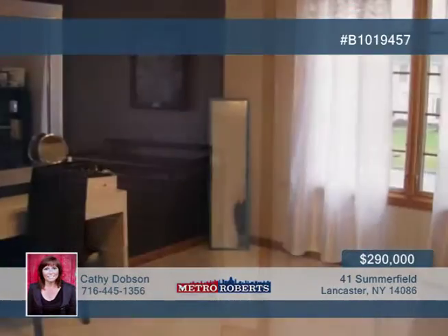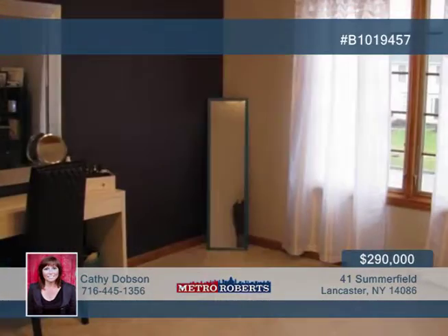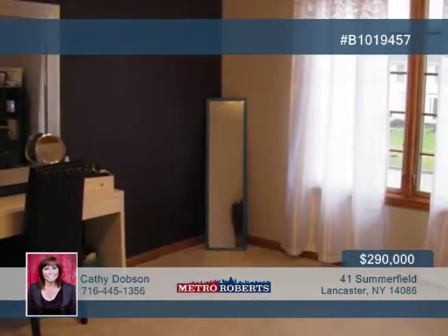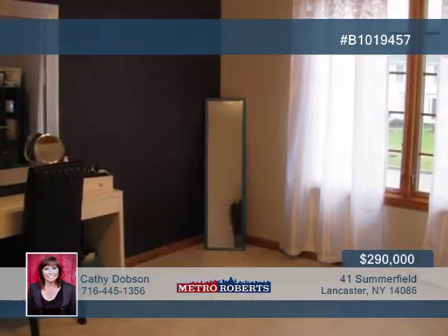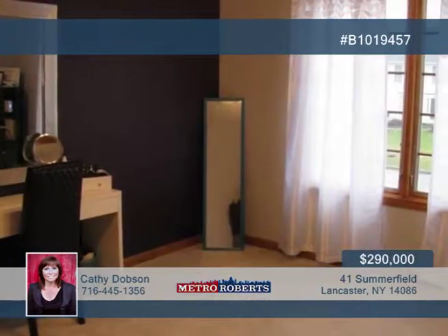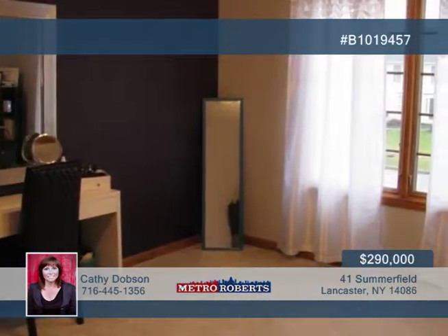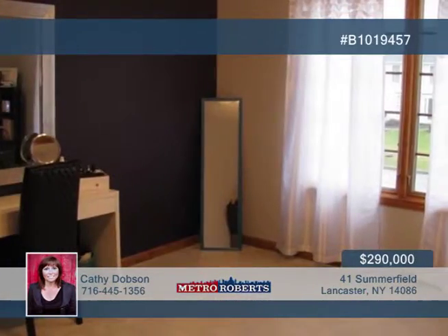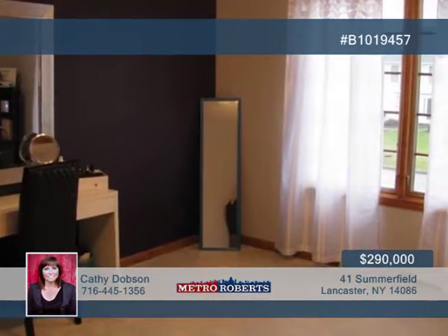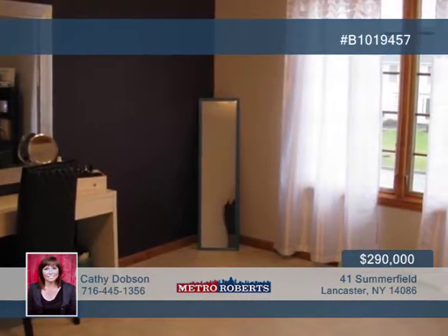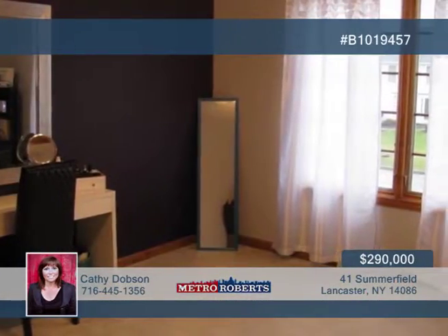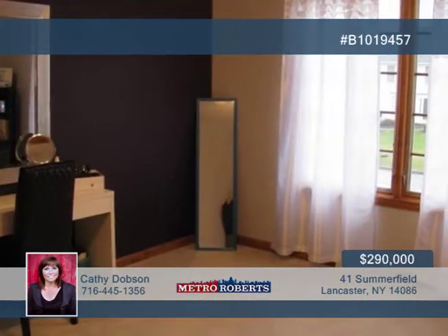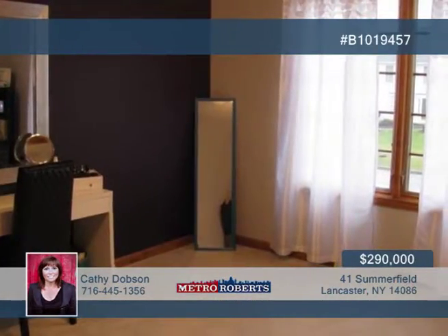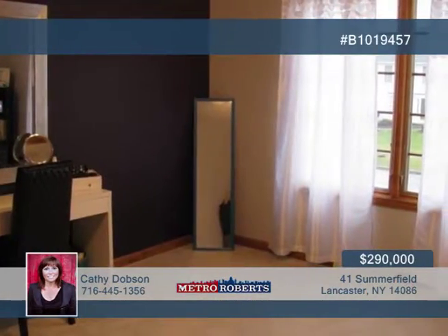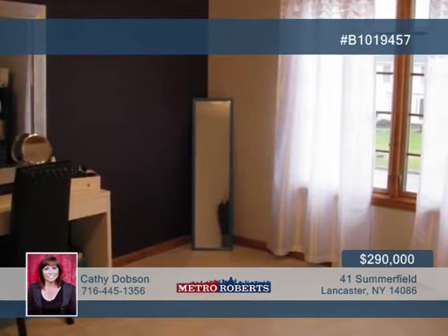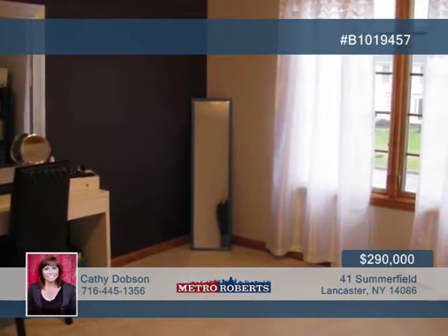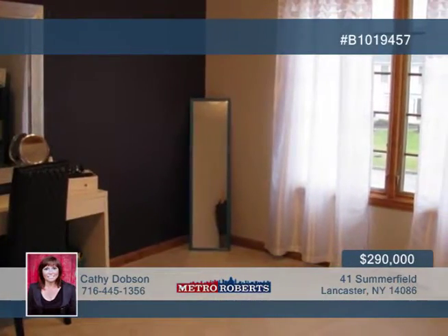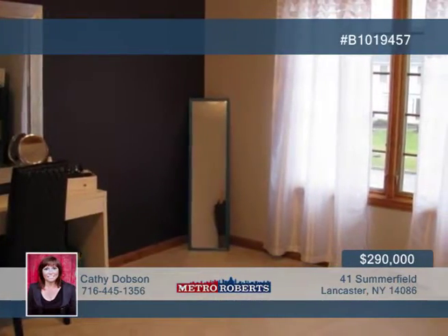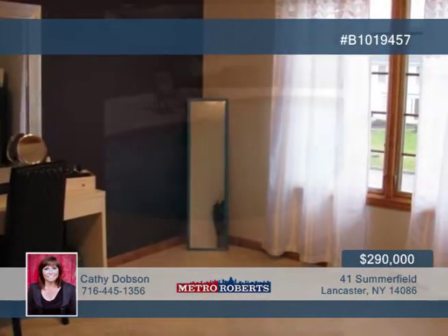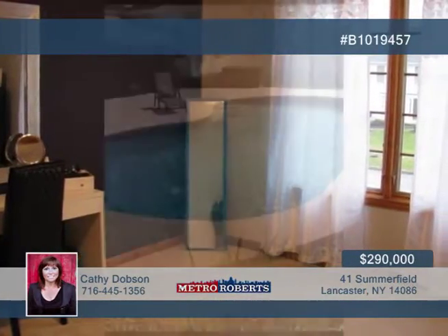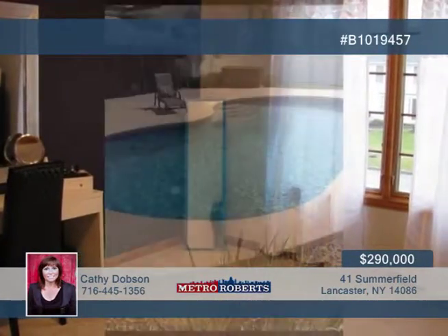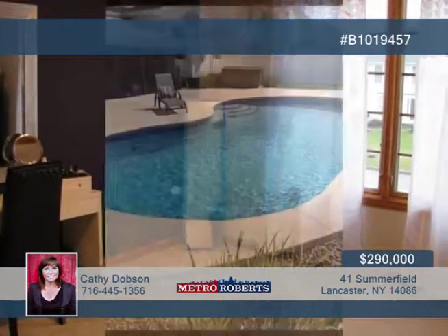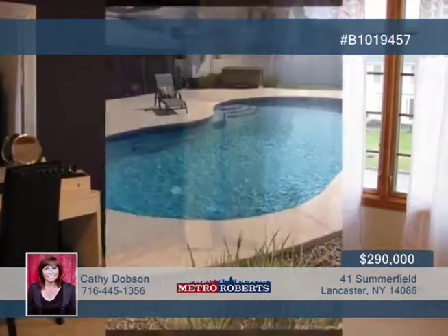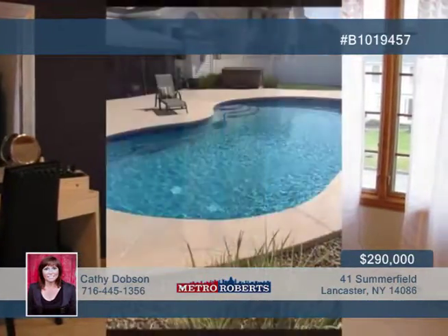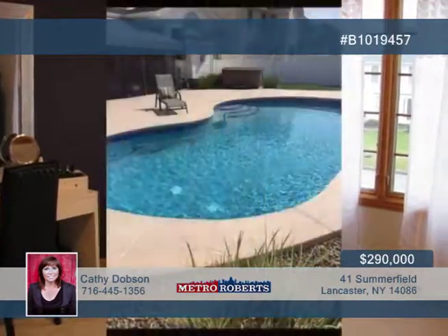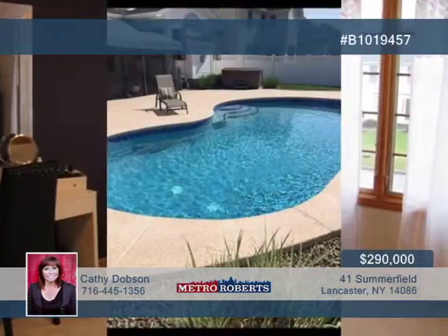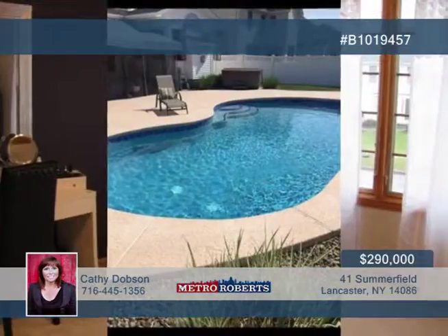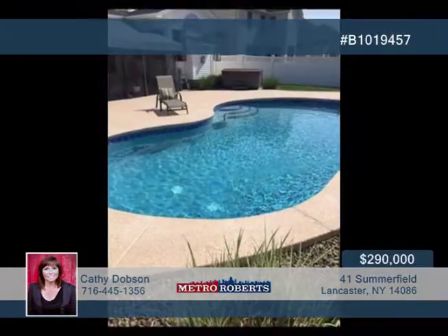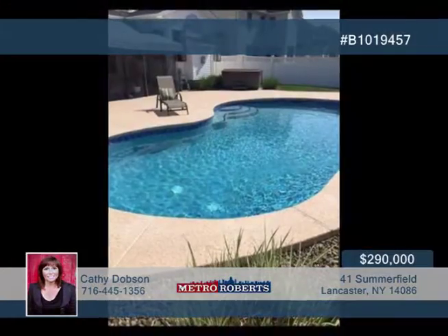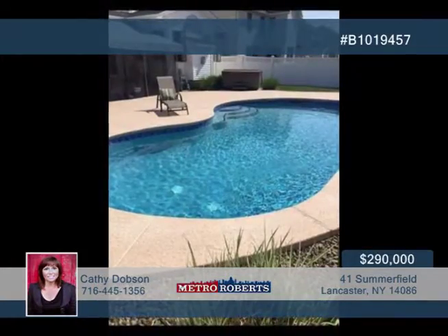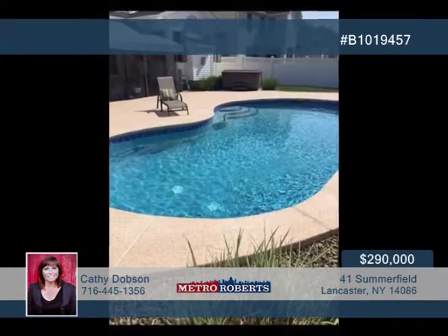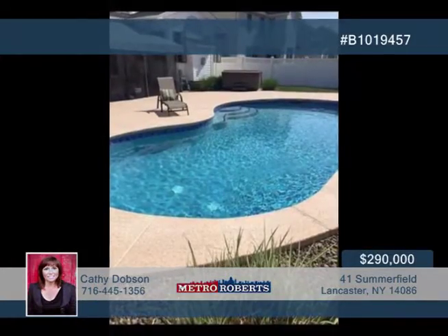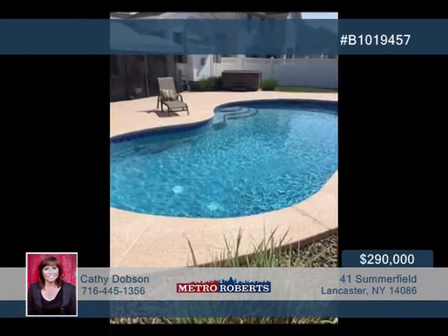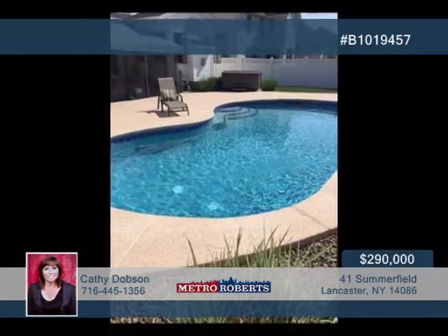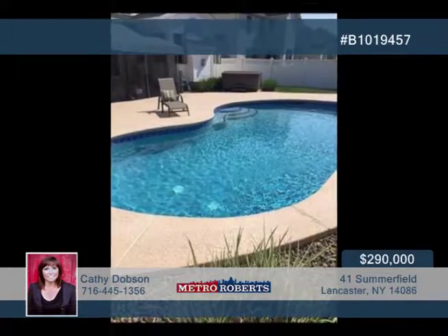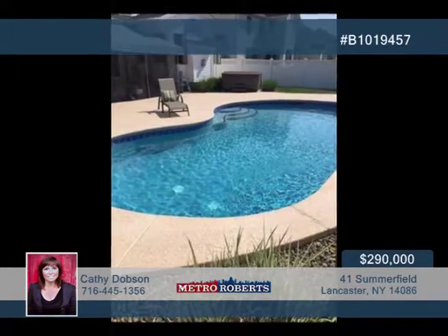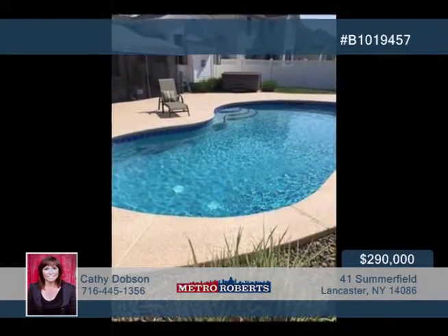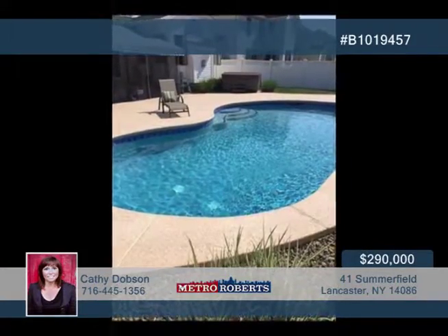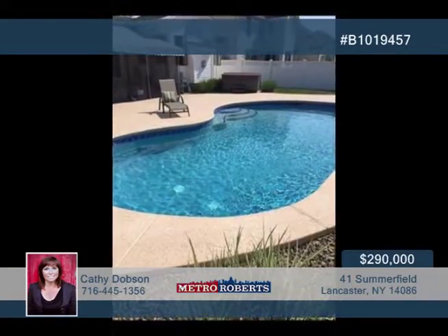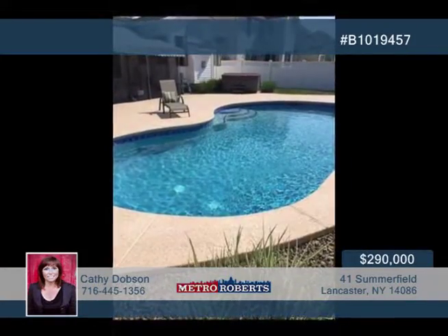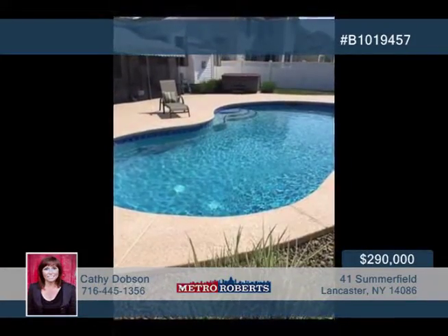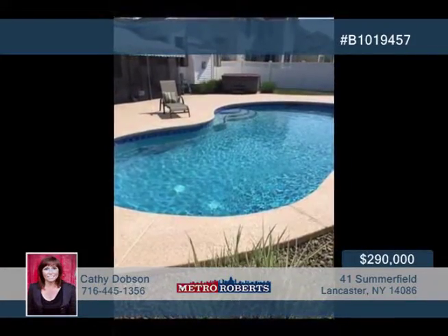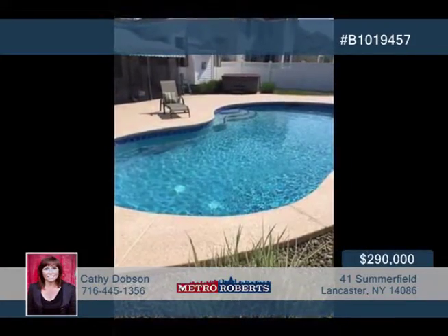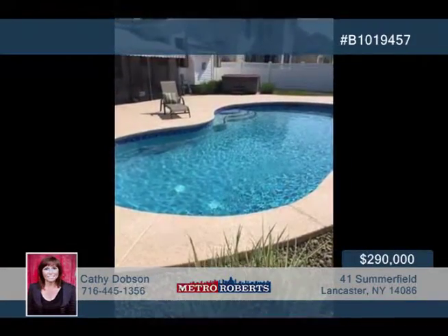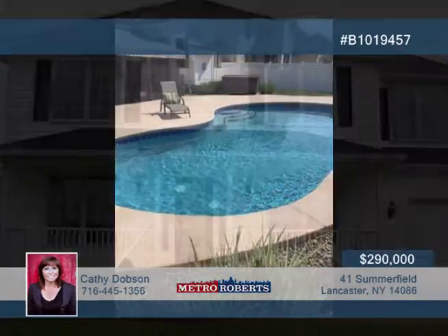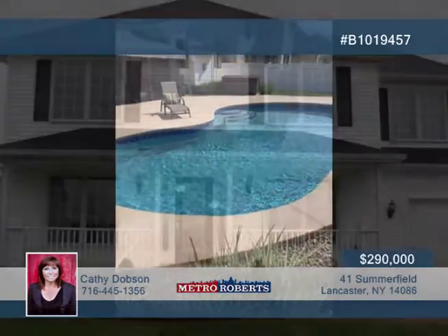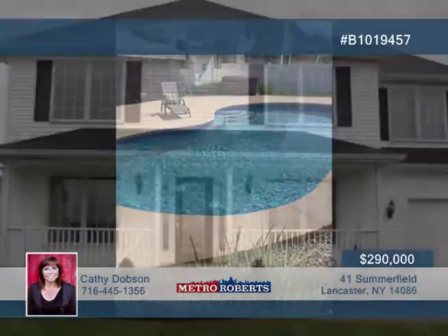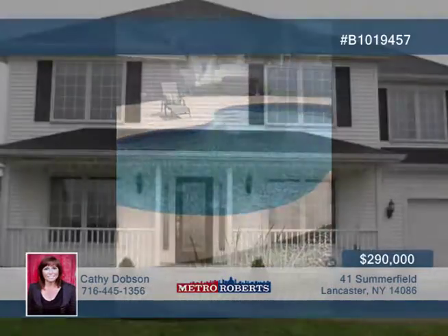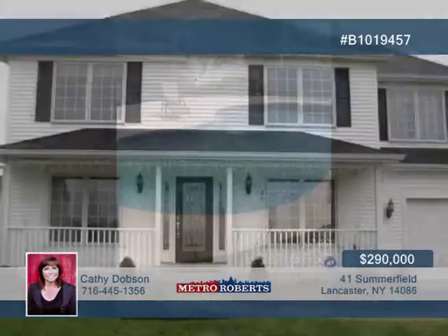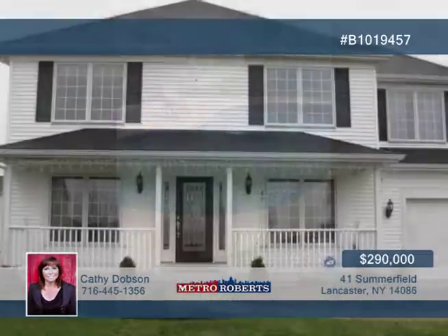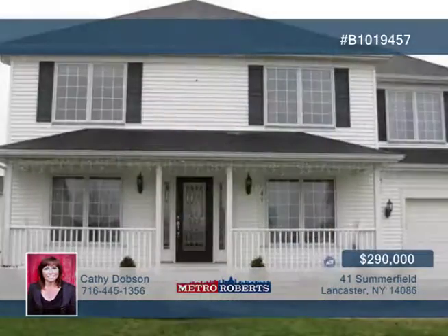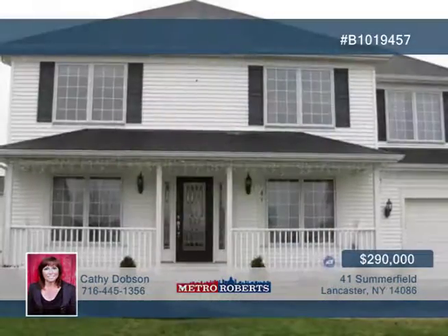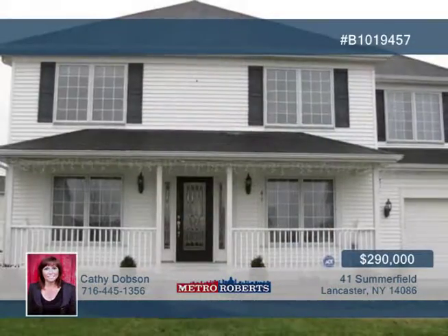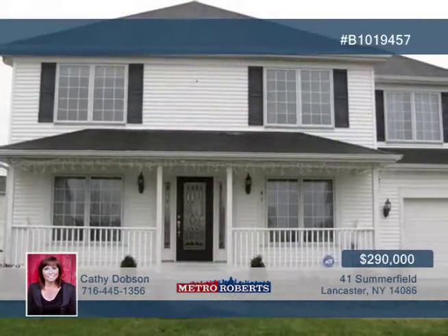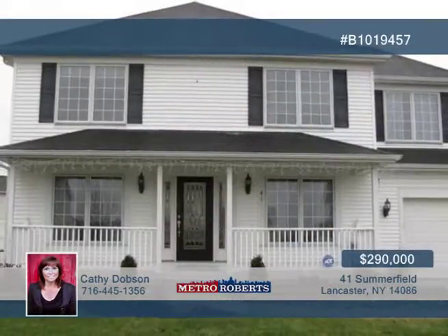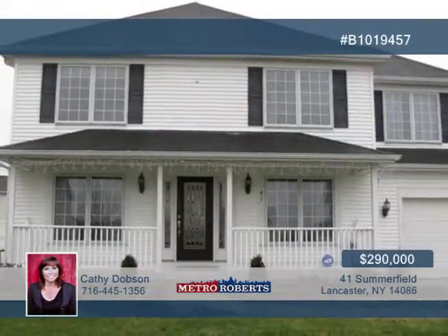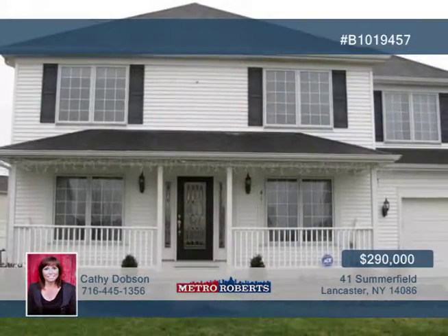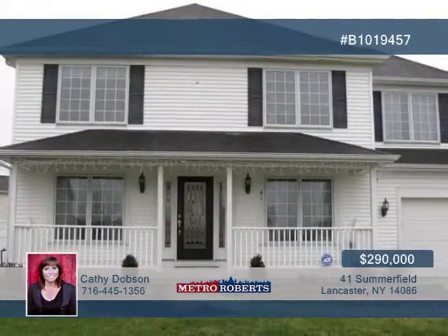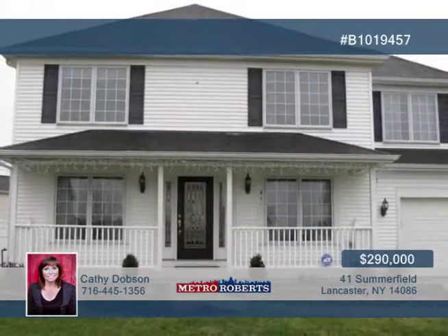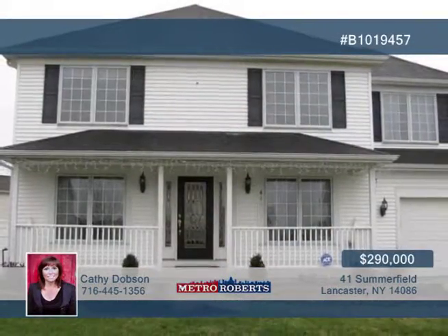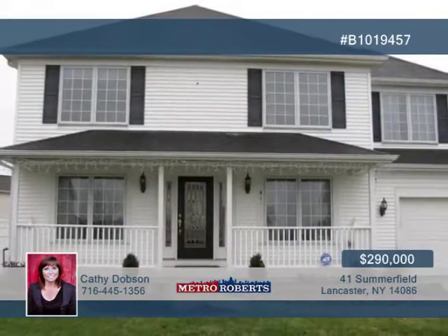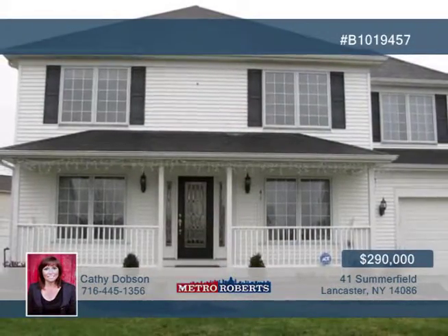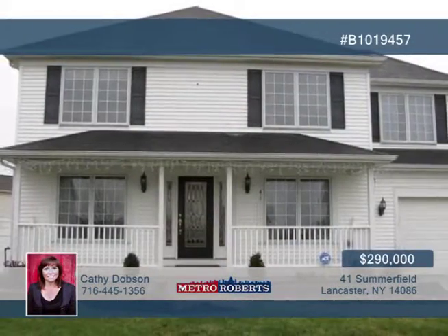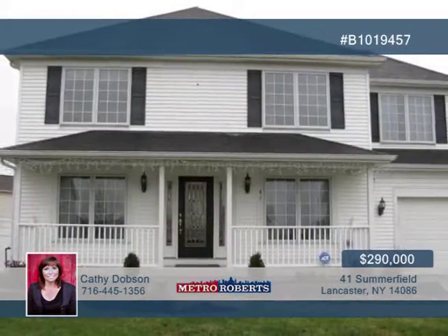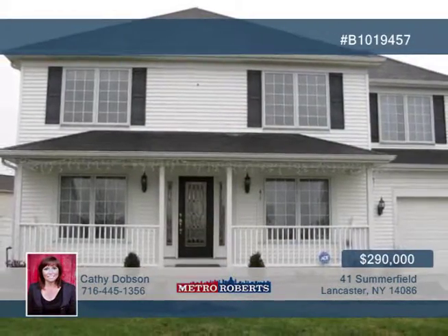The dry basement has eight-foot ceilings and is perfect for adding a recreation room. Don't miss out. Make your appointment today with Kathy Dobson.